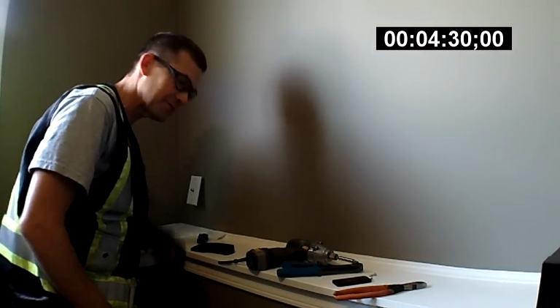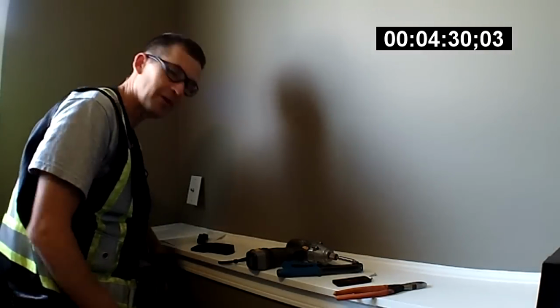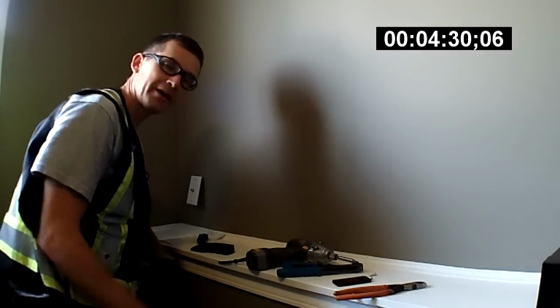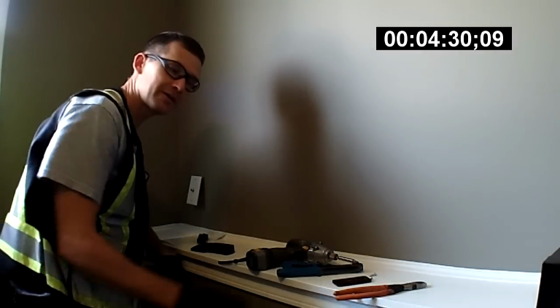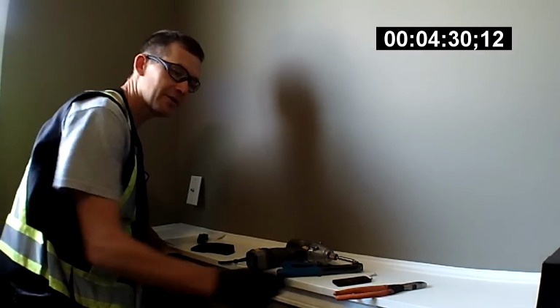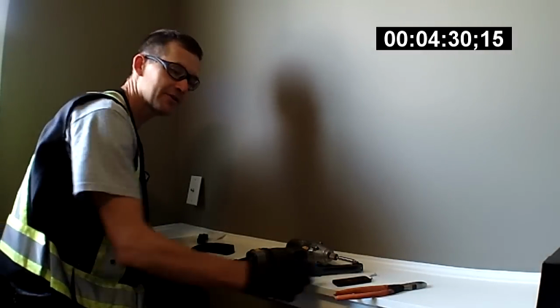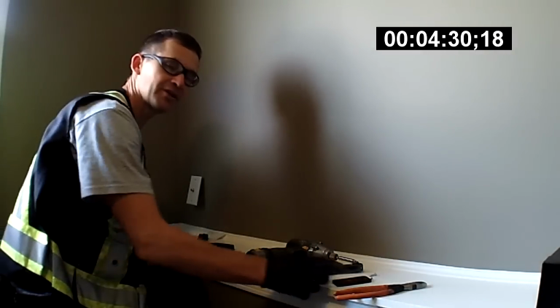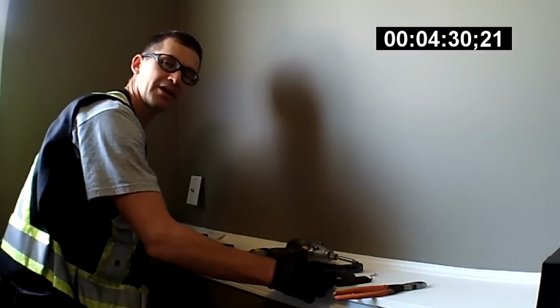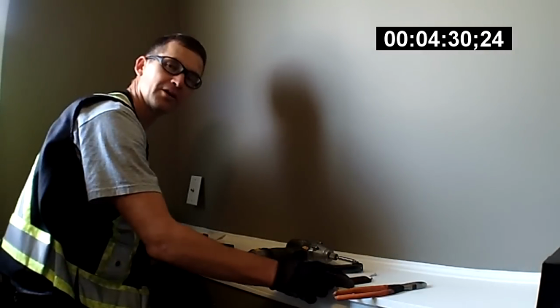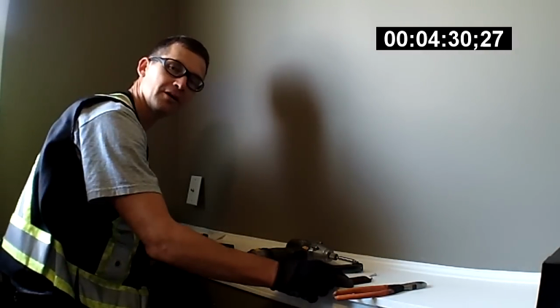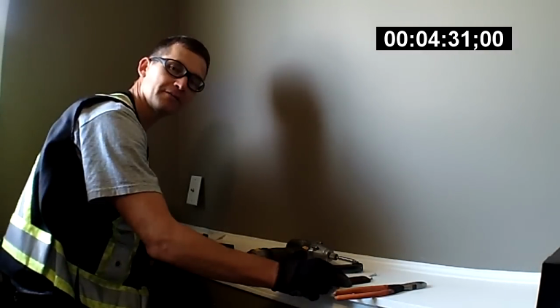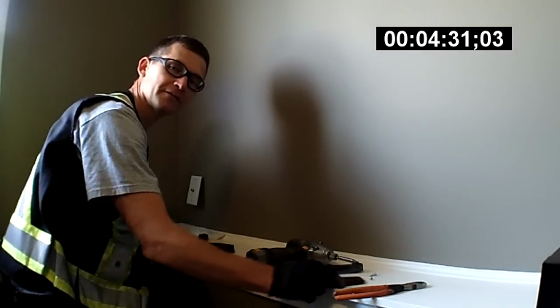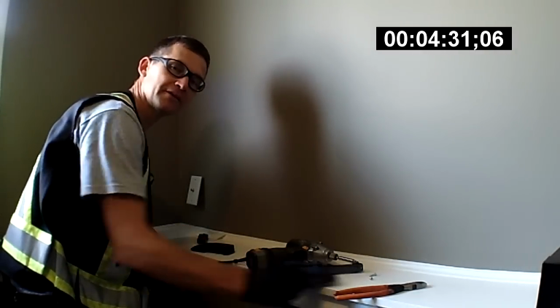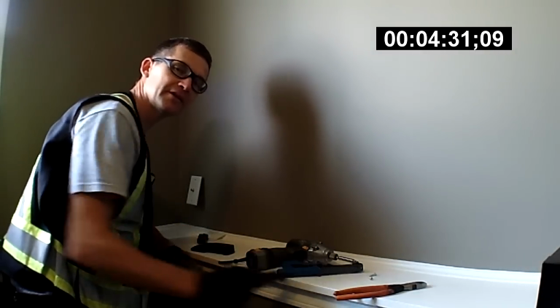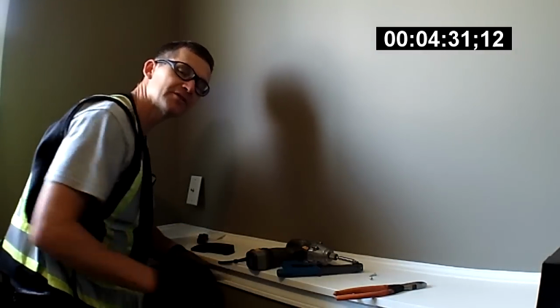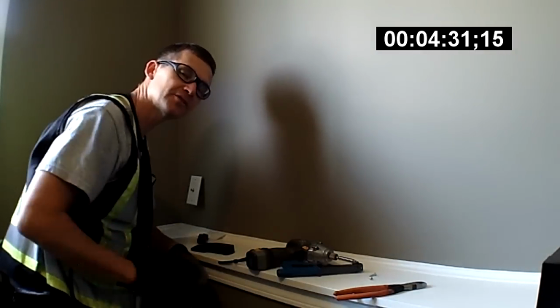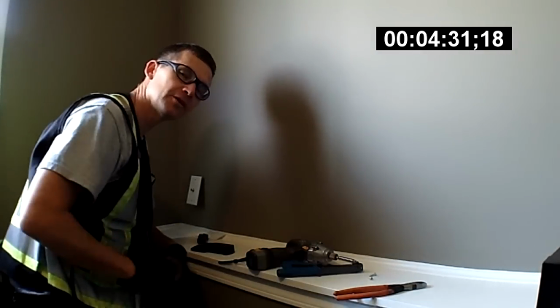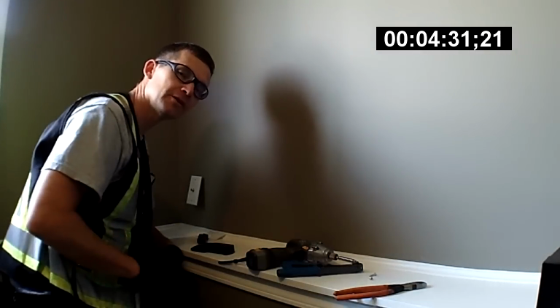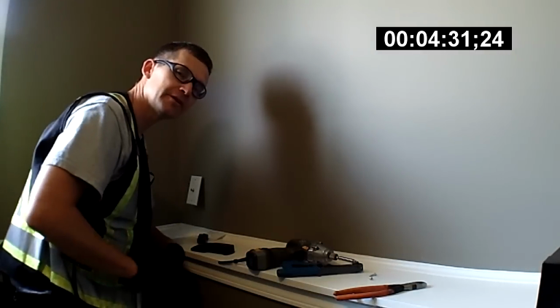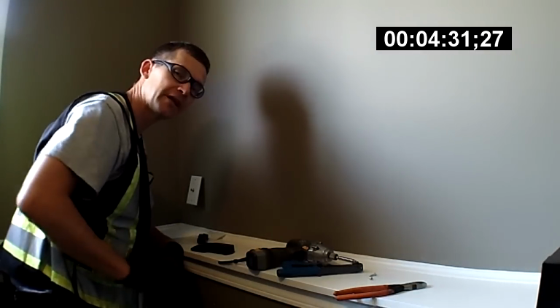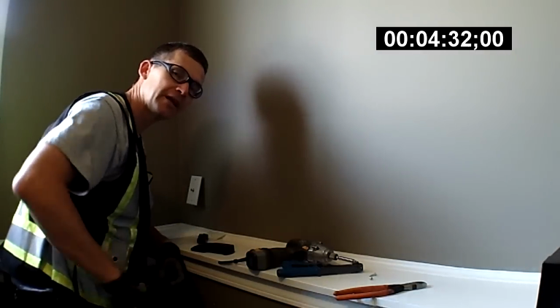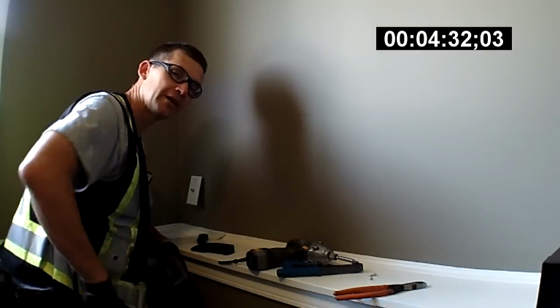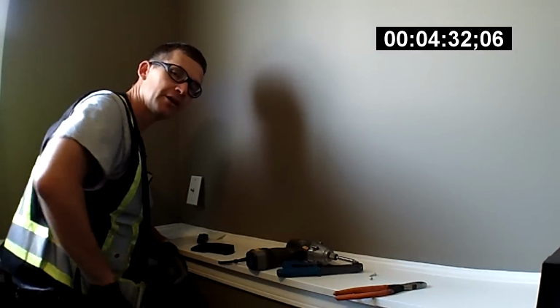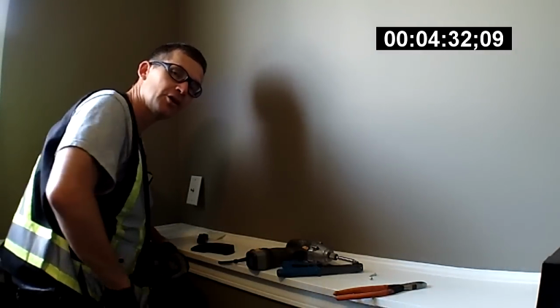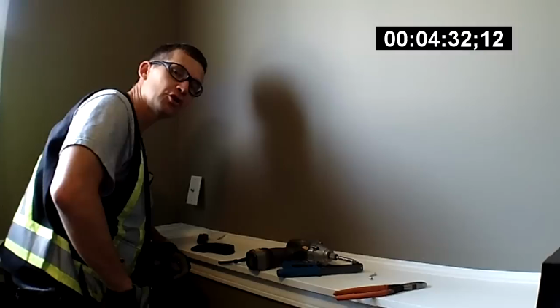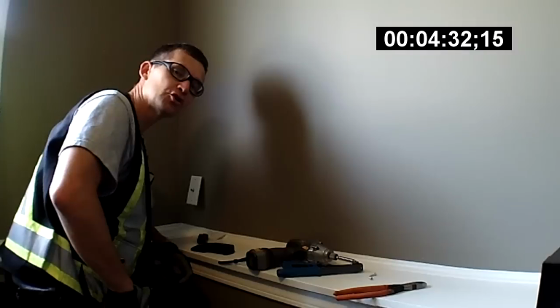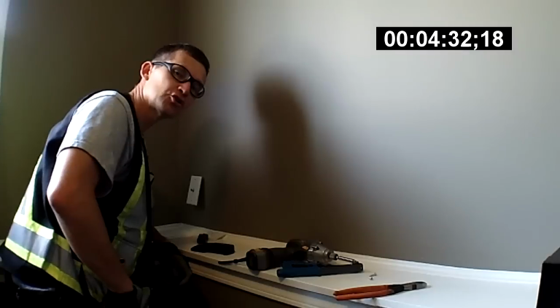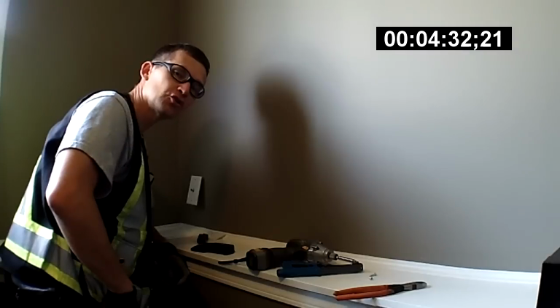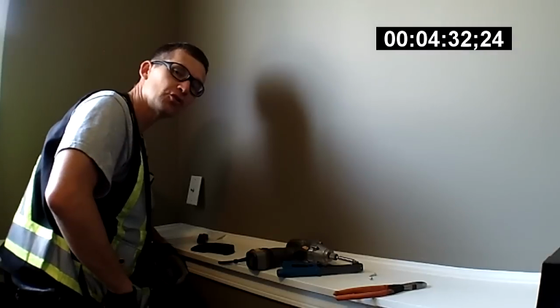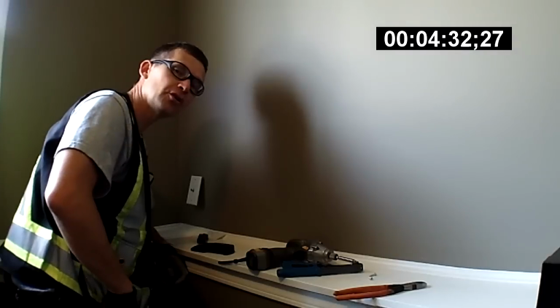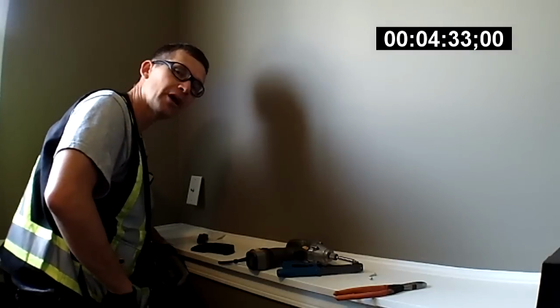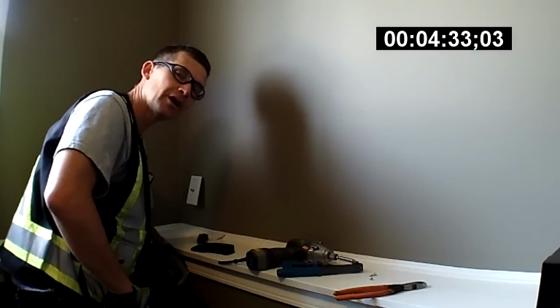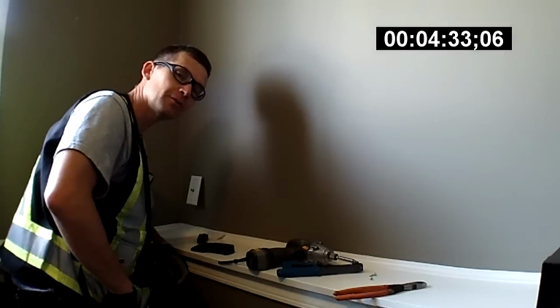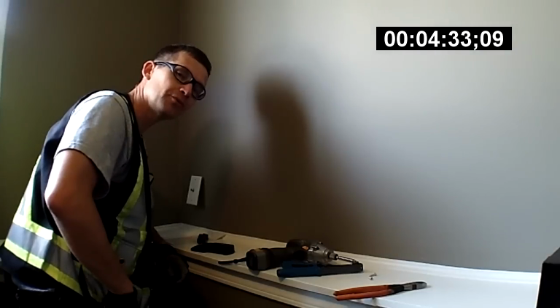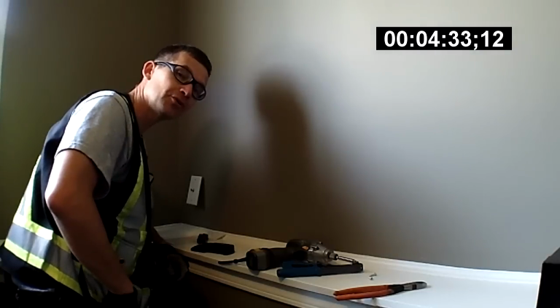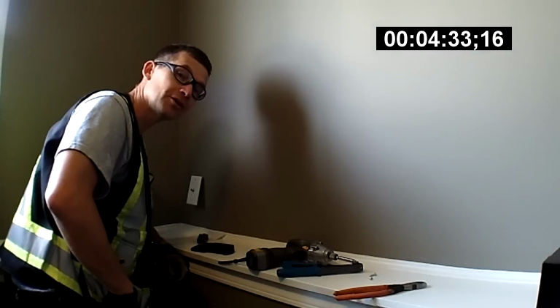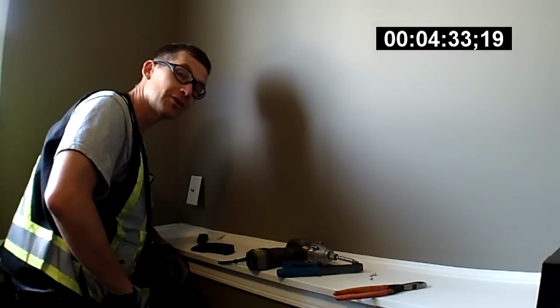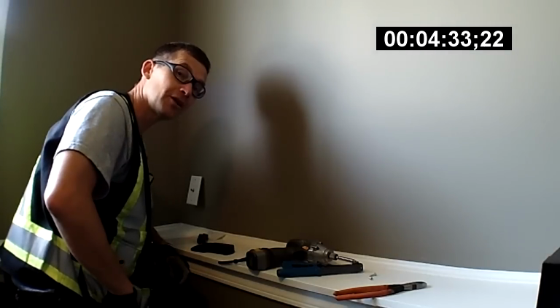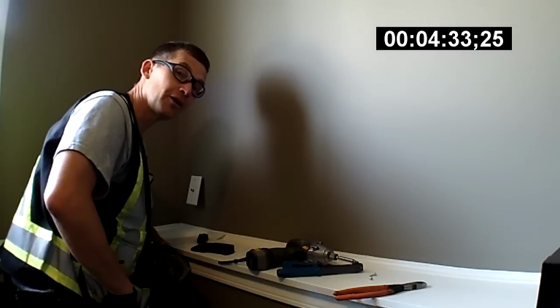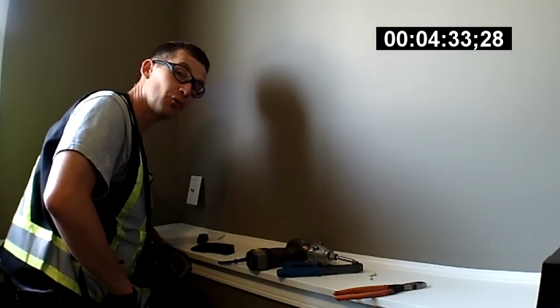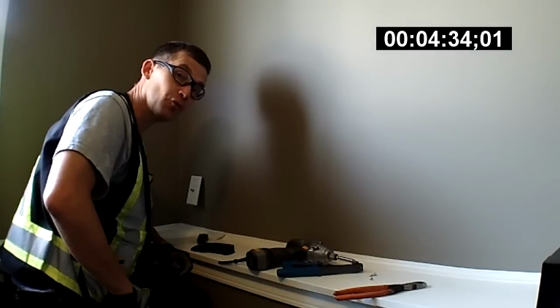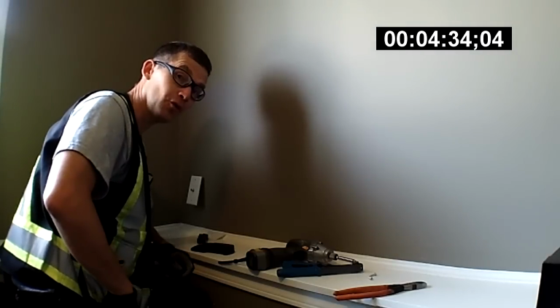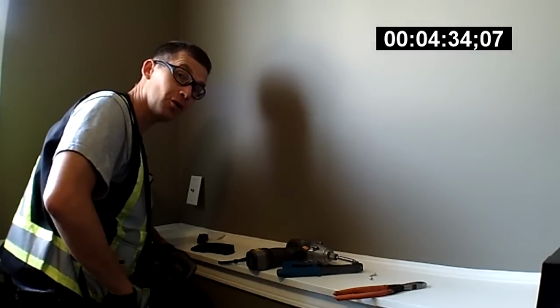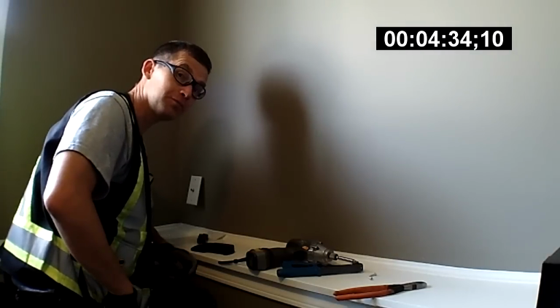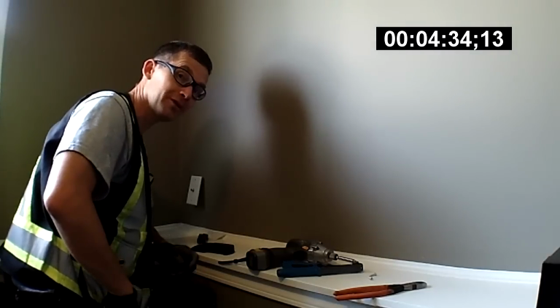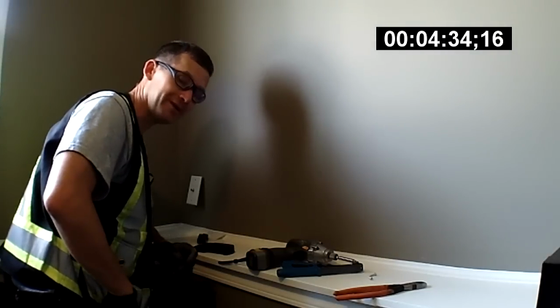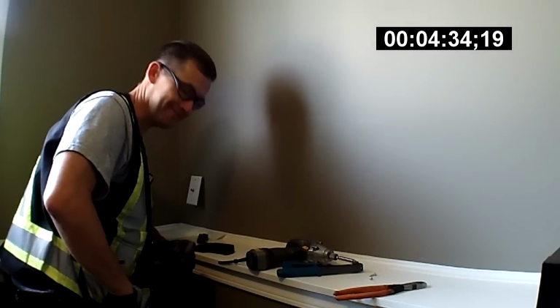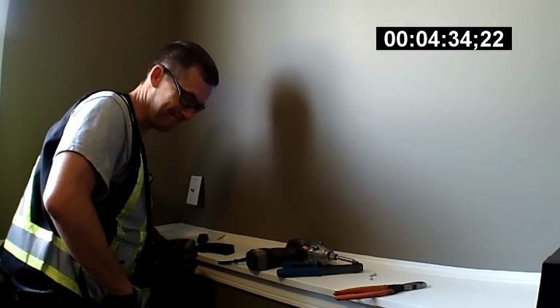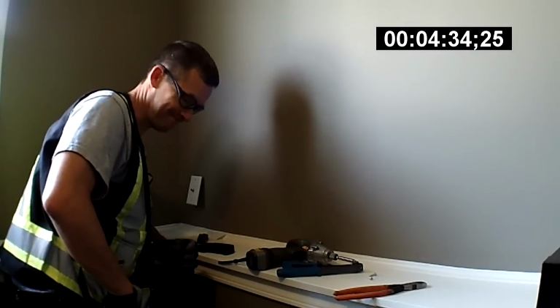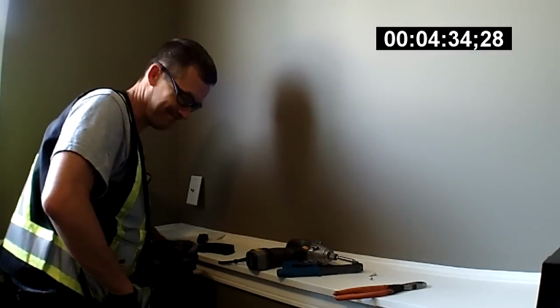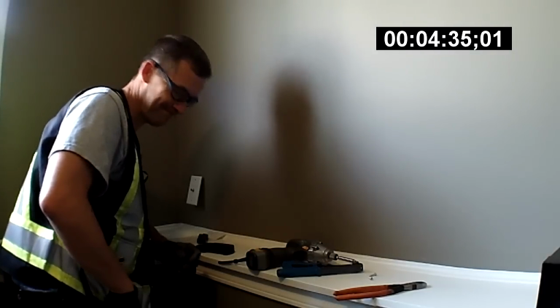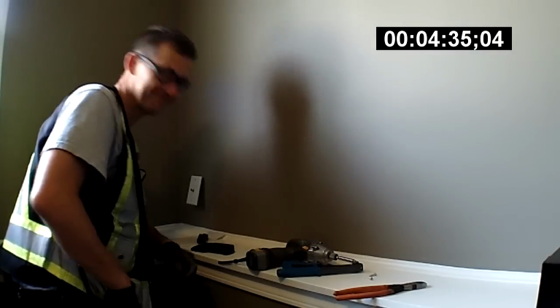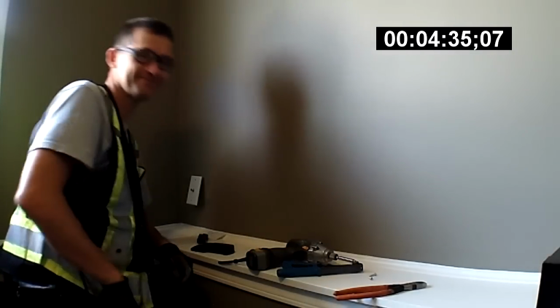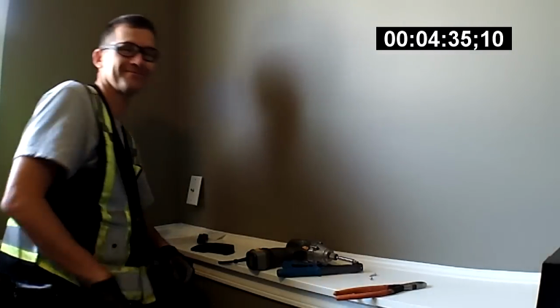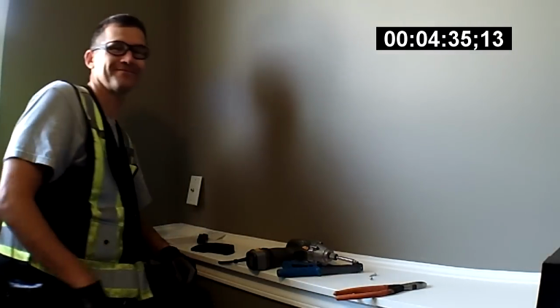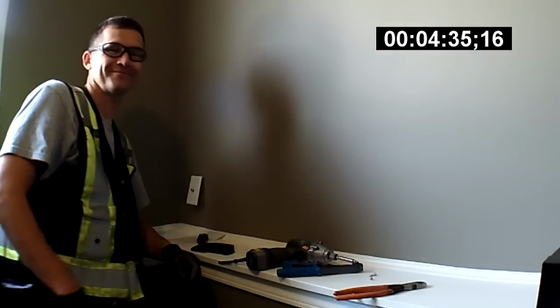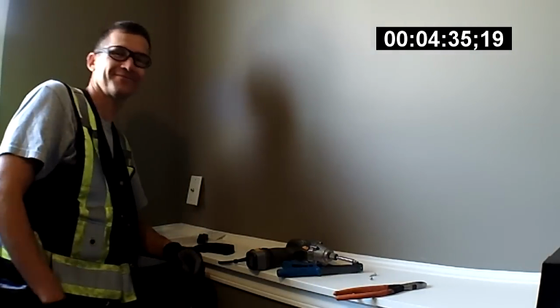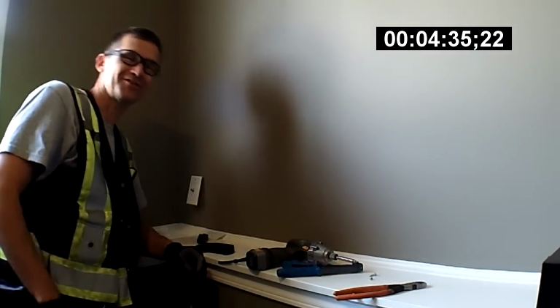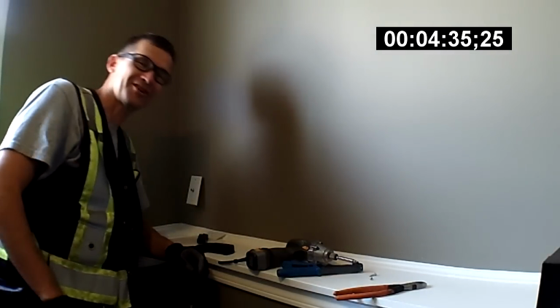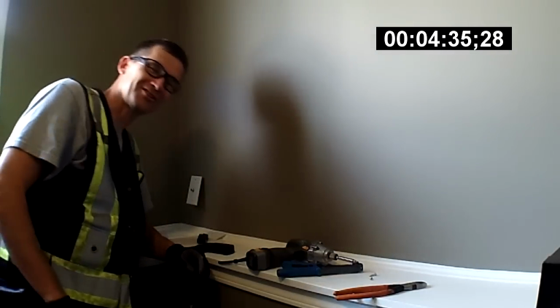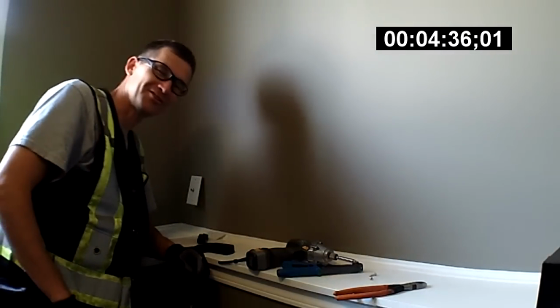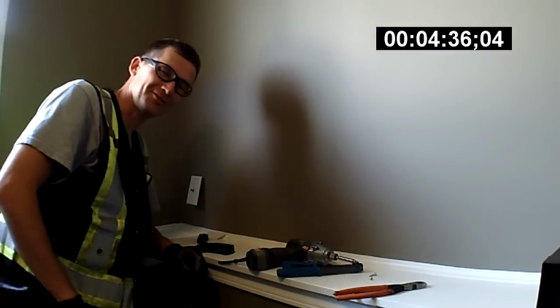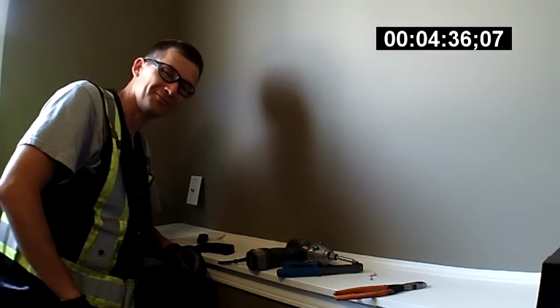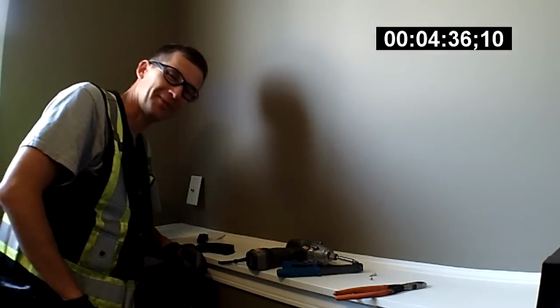That's Mike signing off on the install day, showing you how to put in a wall plate. Talk to you soon.